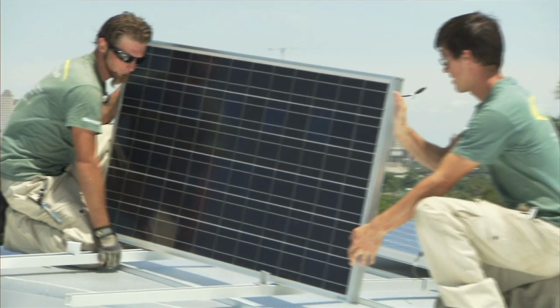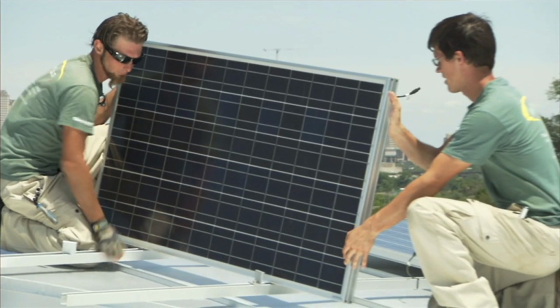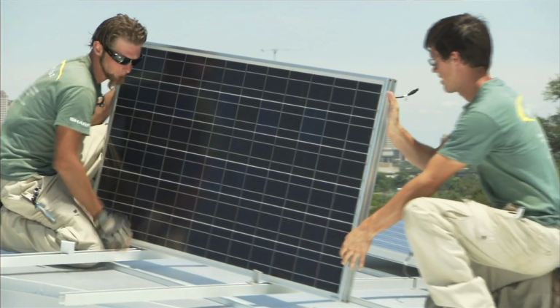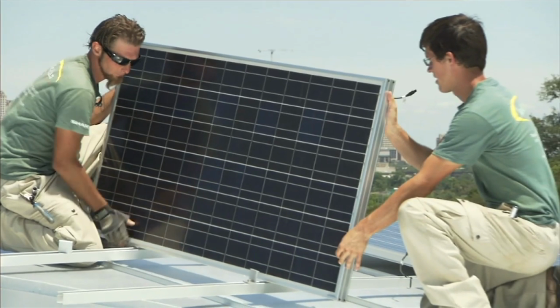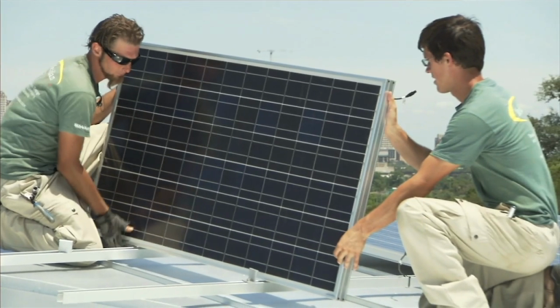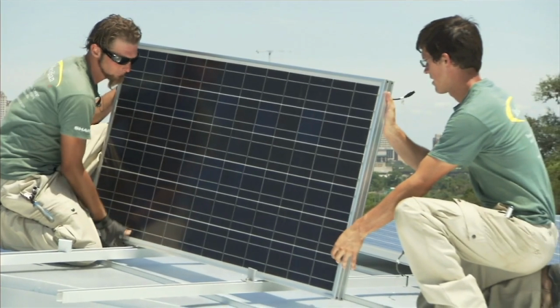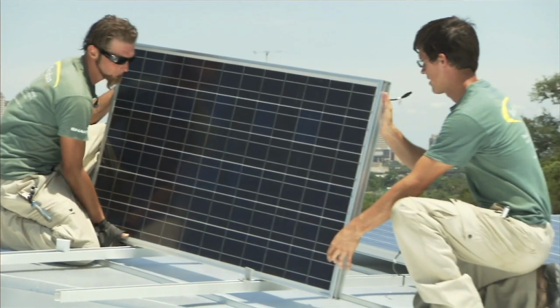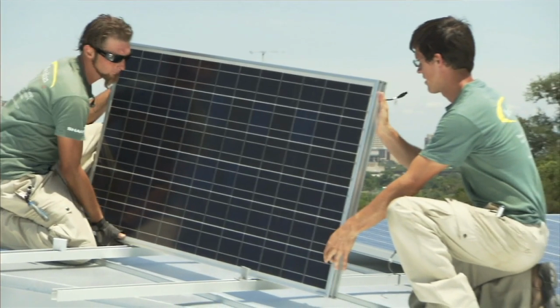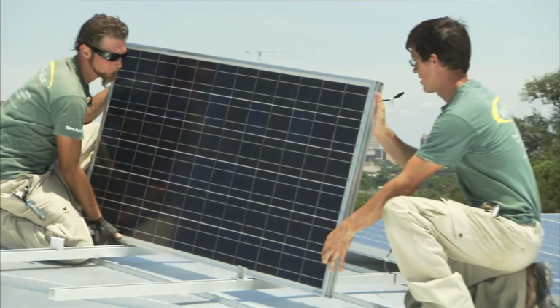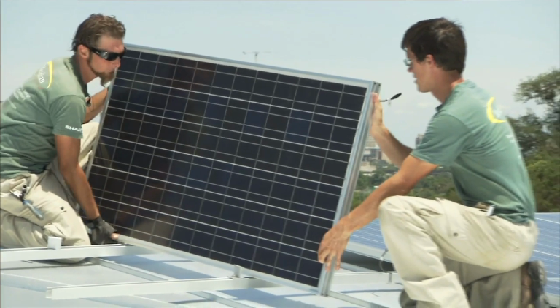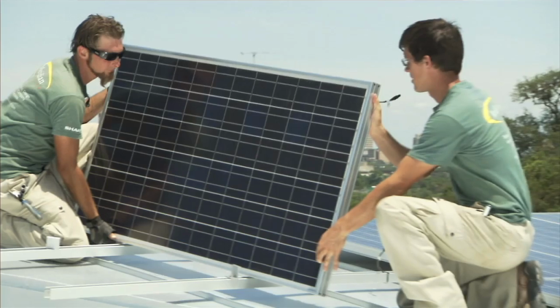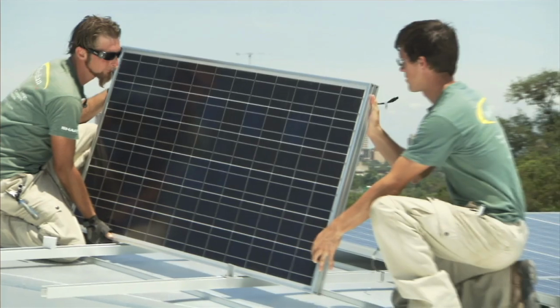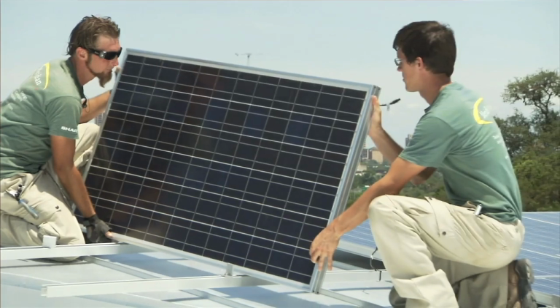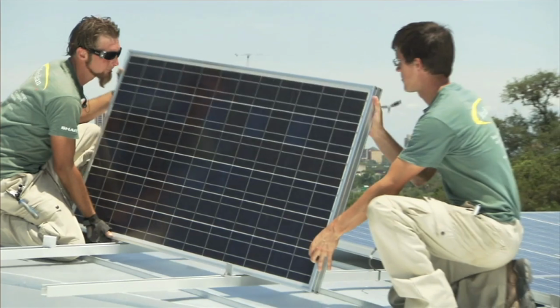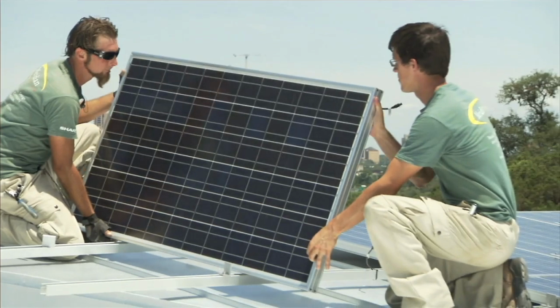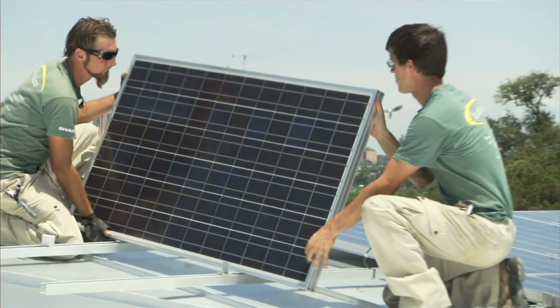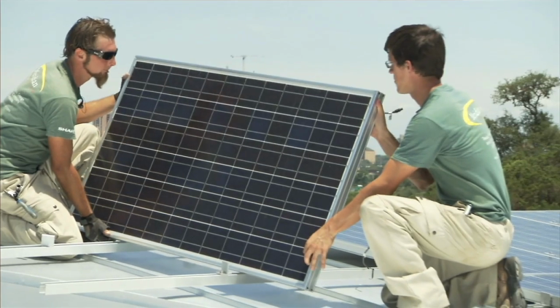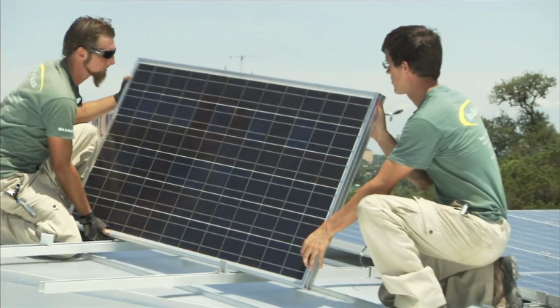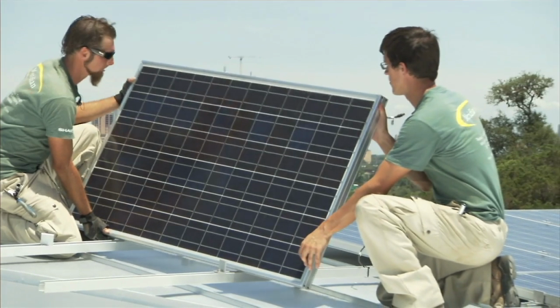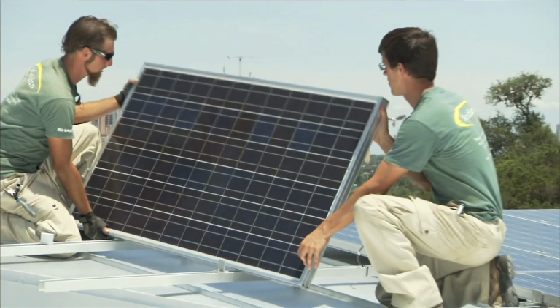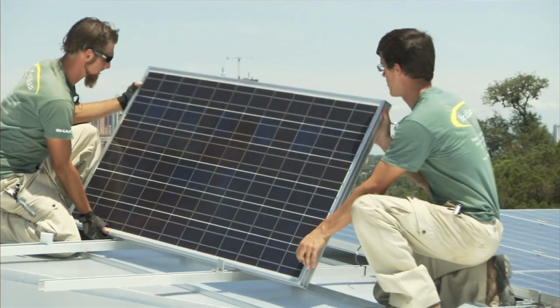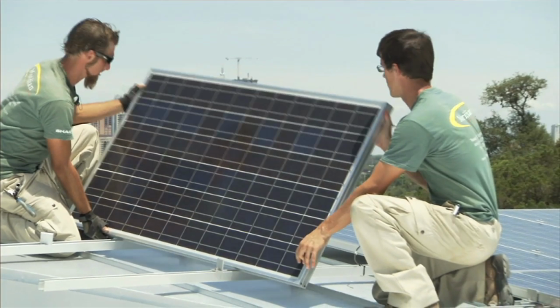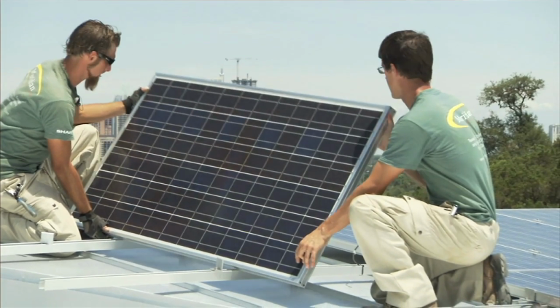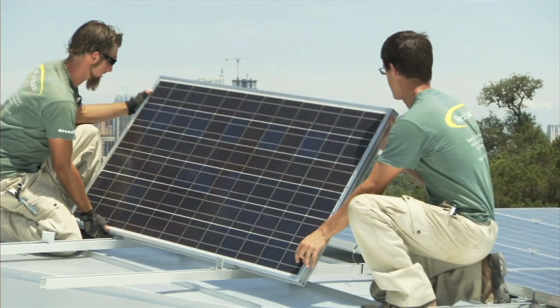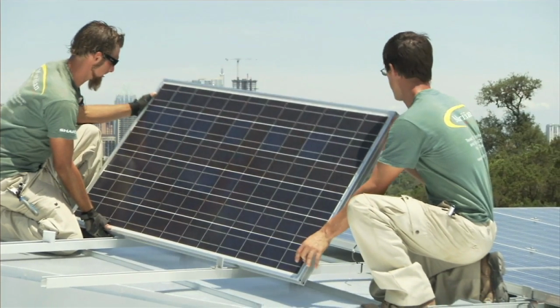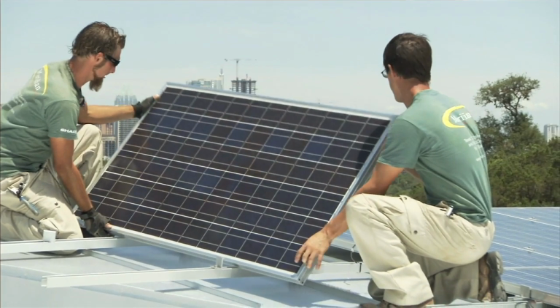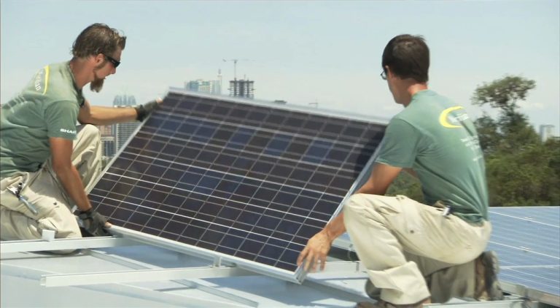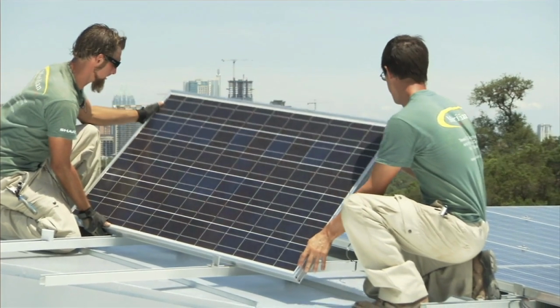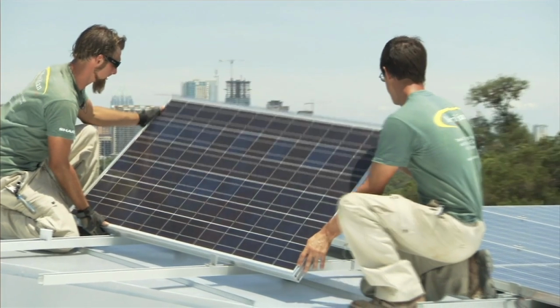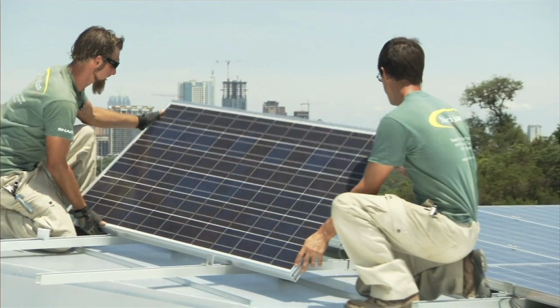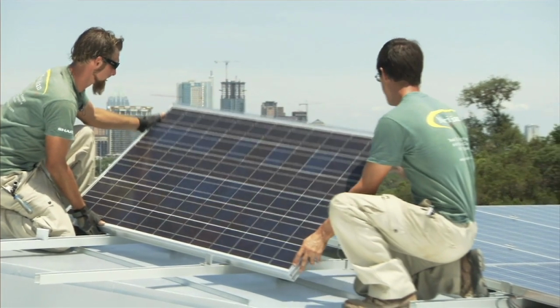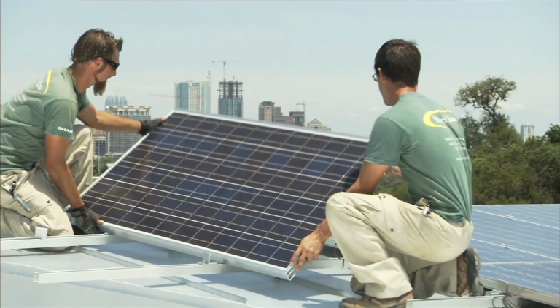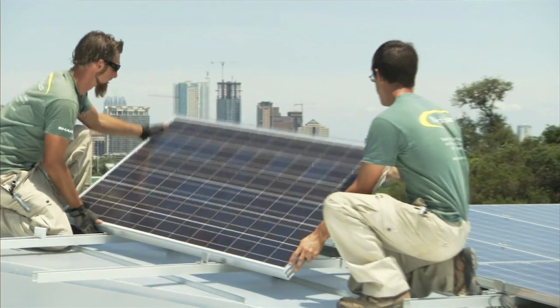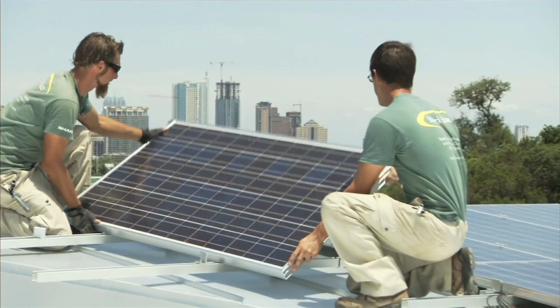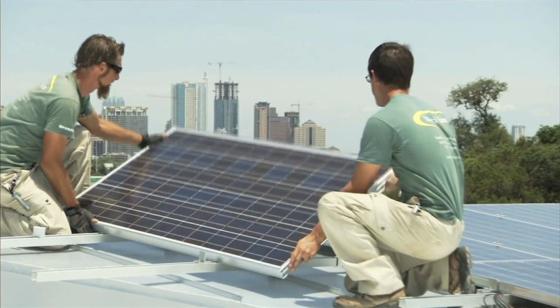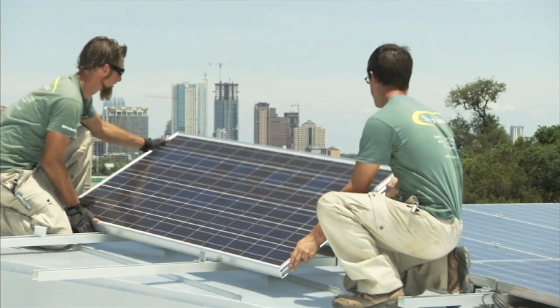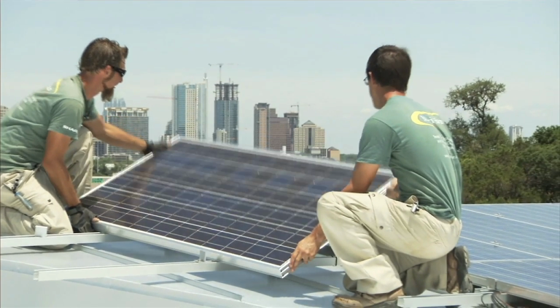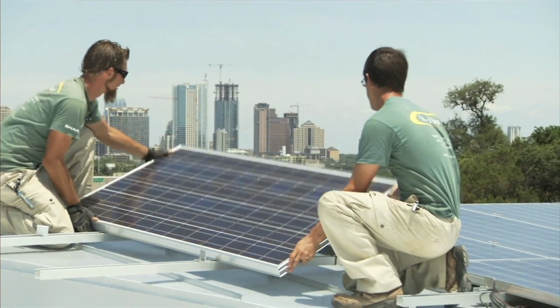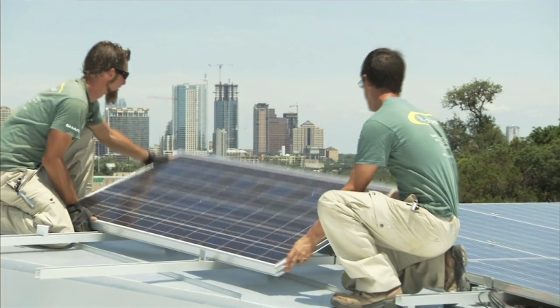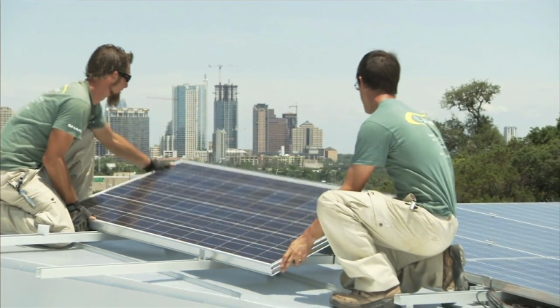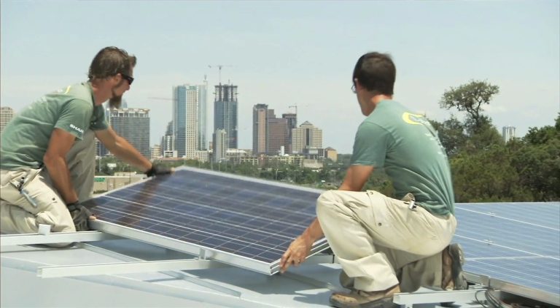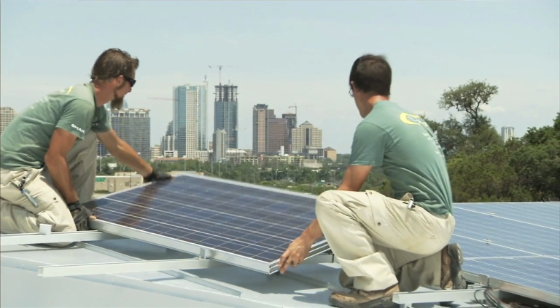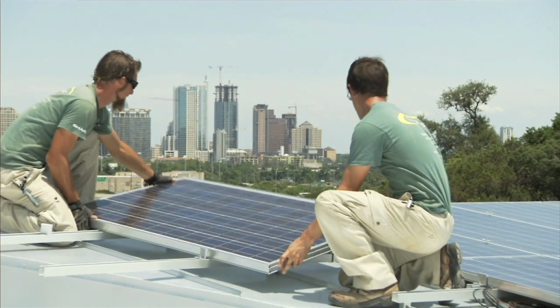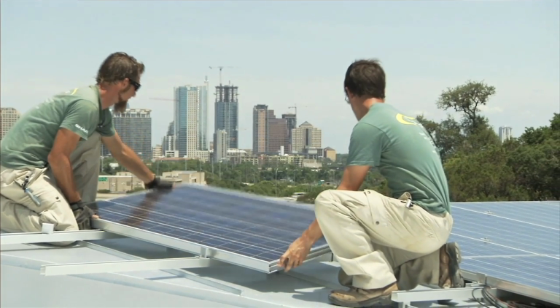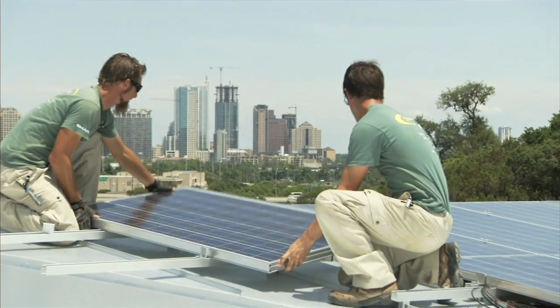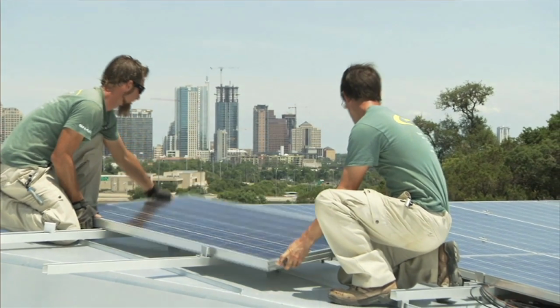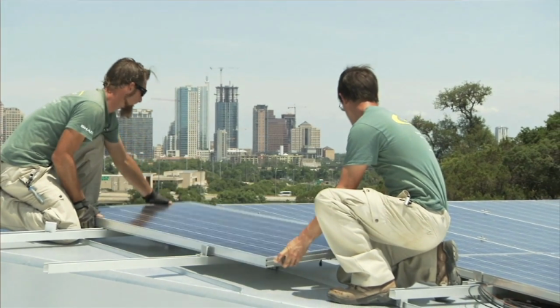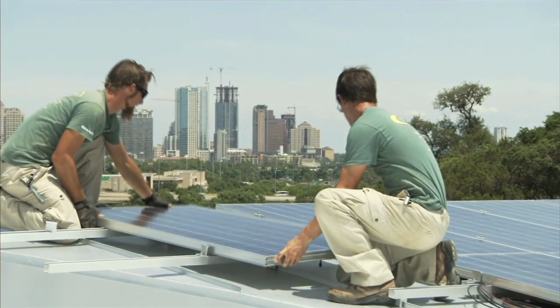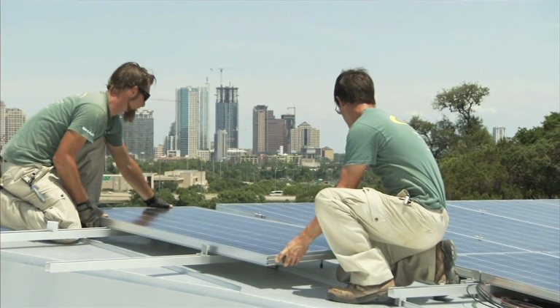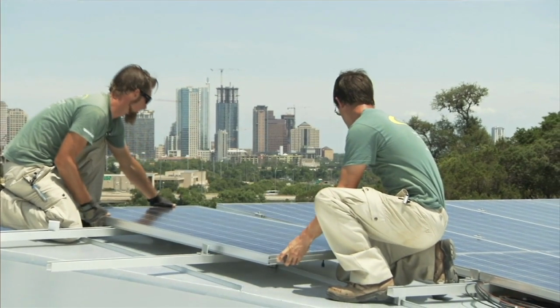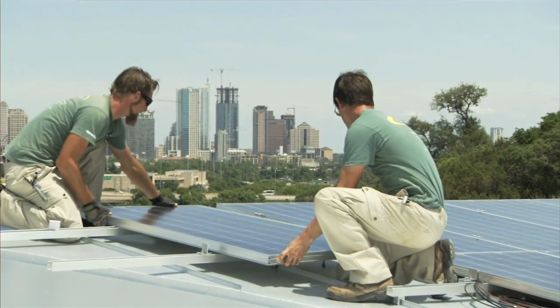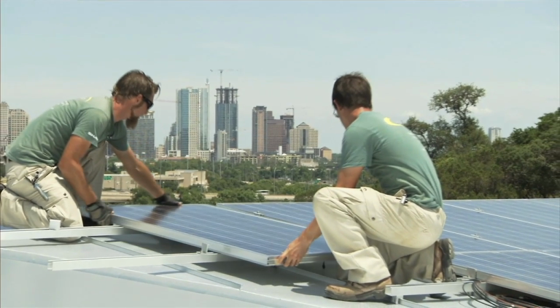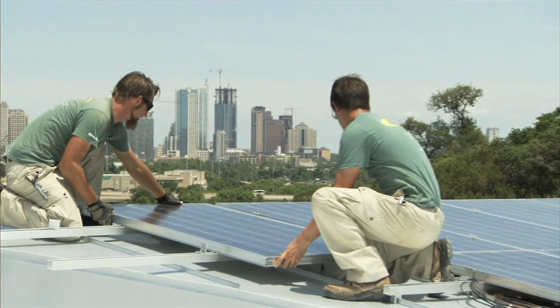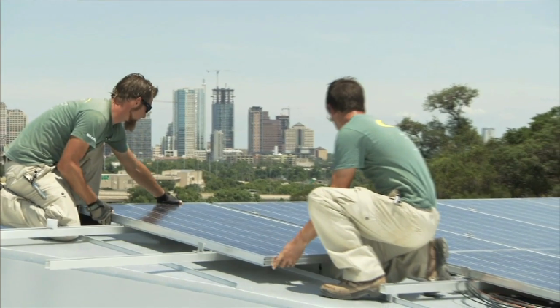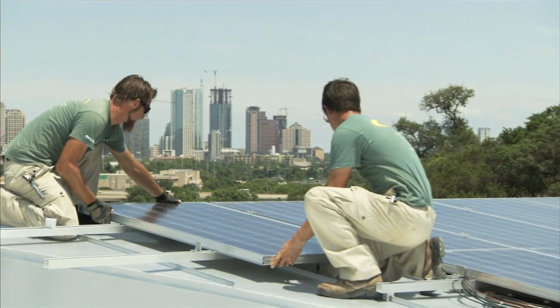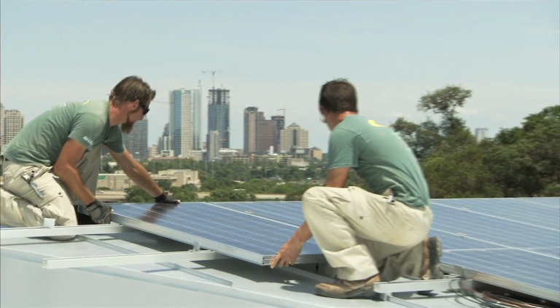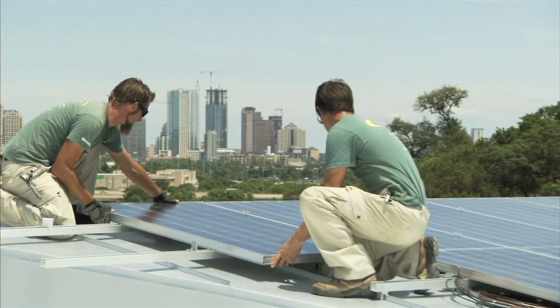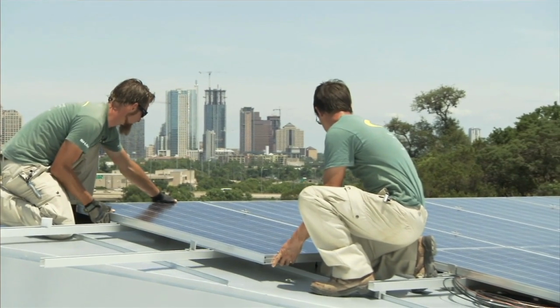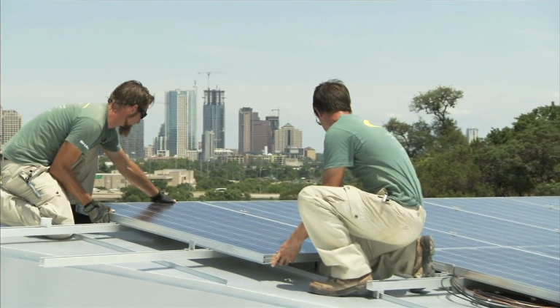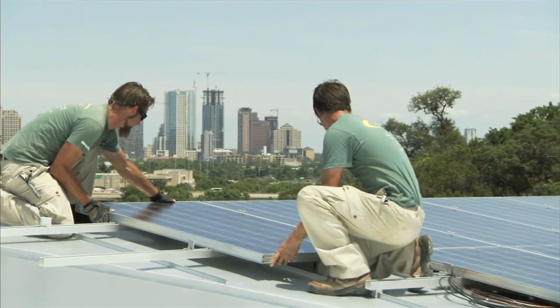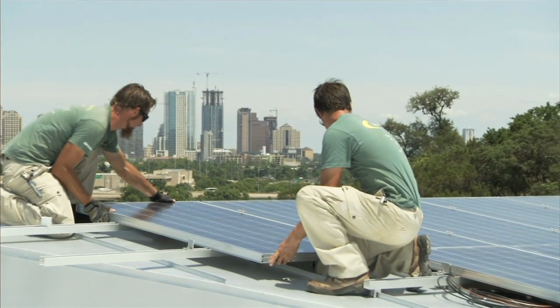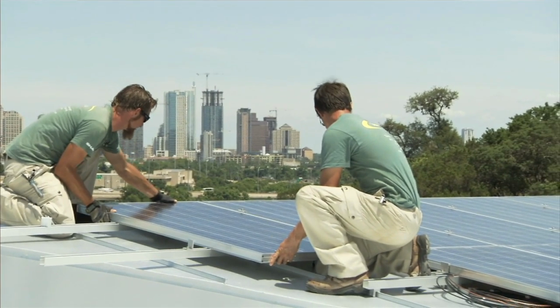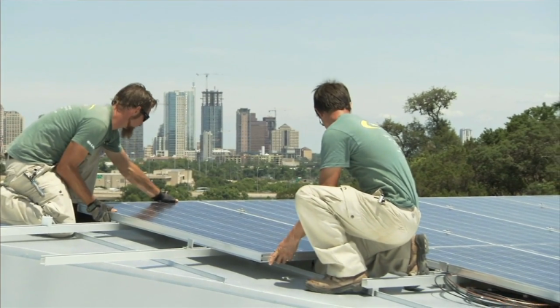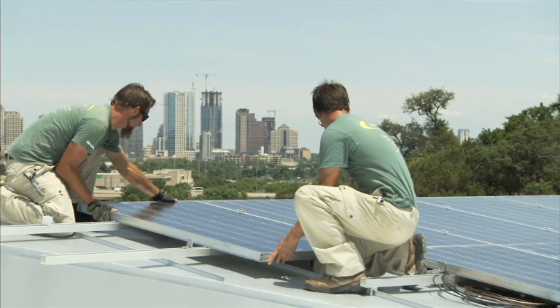I'm not talking about a solar panel you might put on your roof. This idea is more to take the energy from sunlight and directly turn it into a liquid fuel.